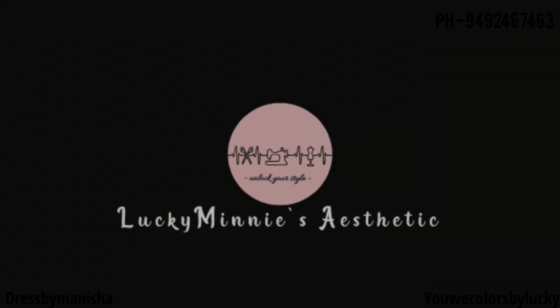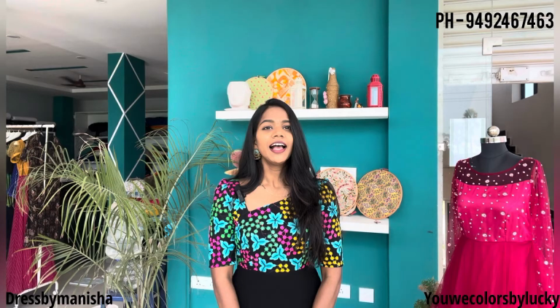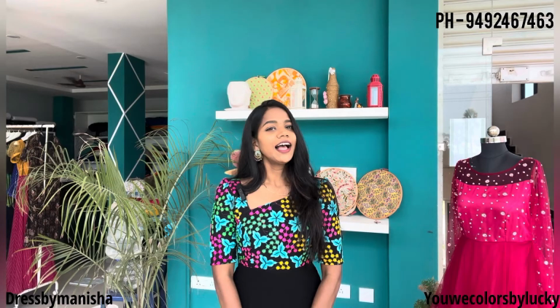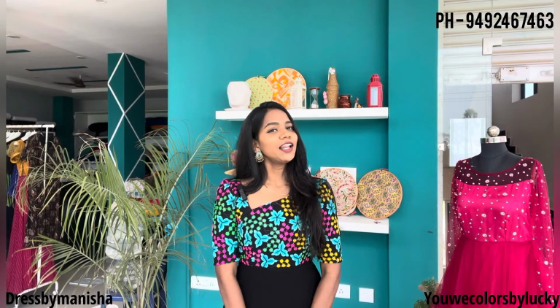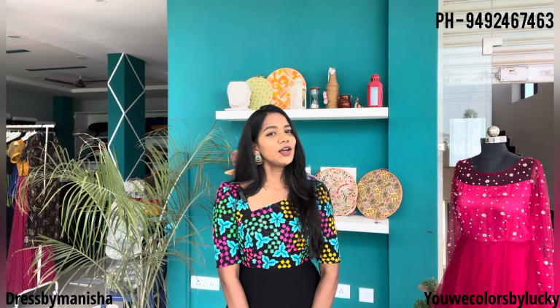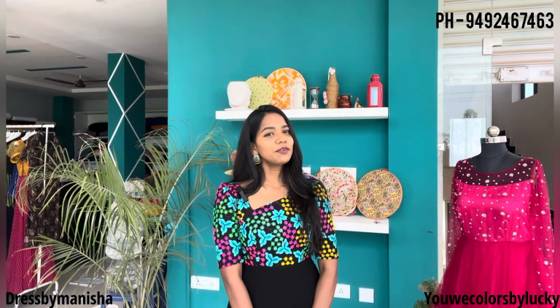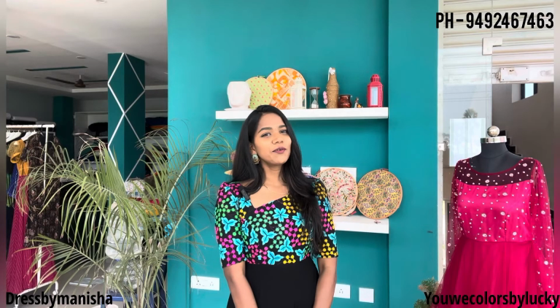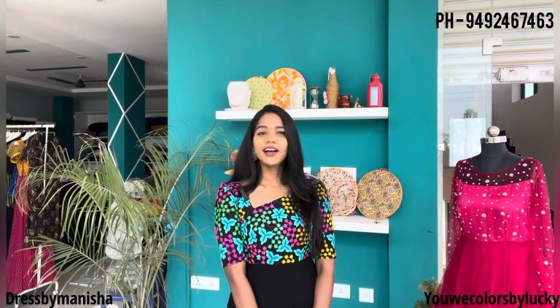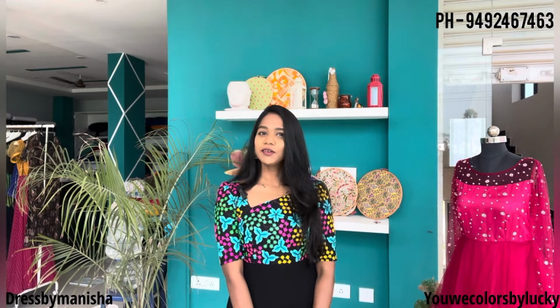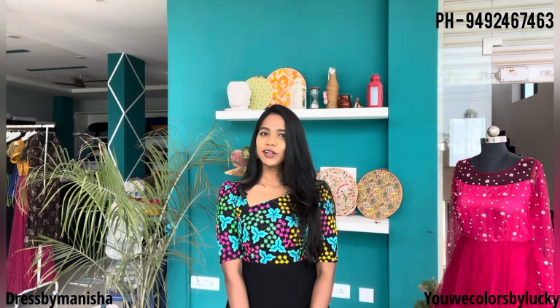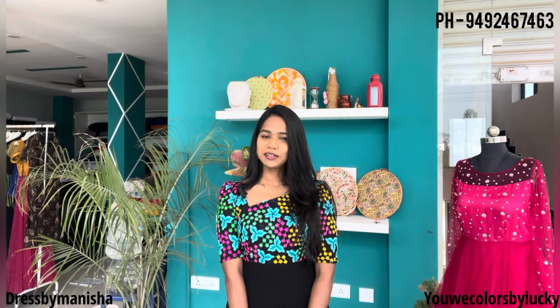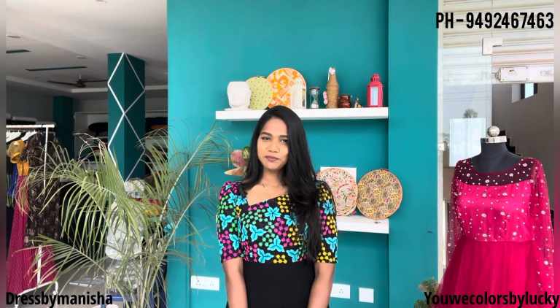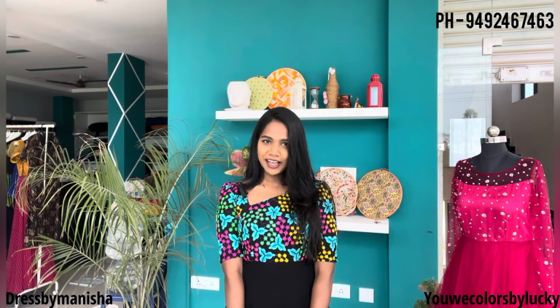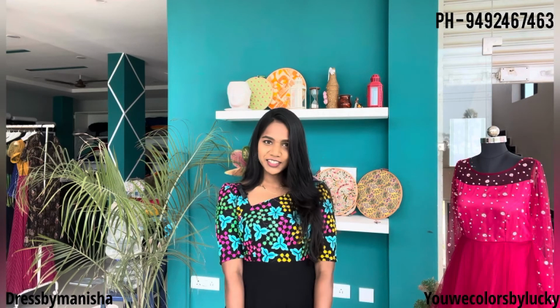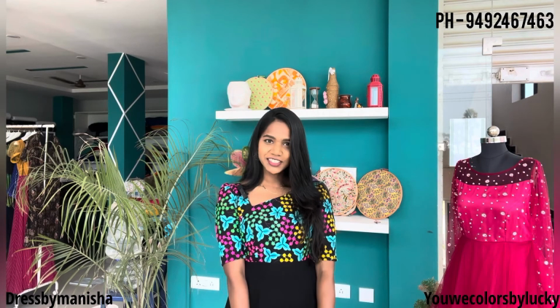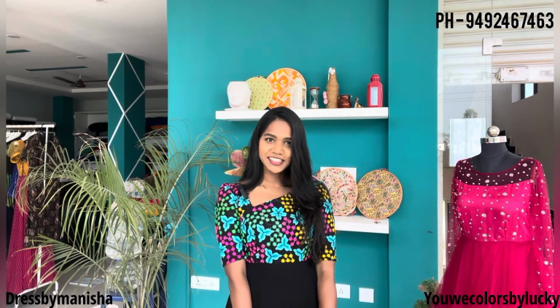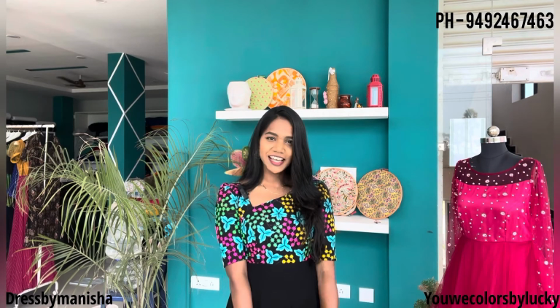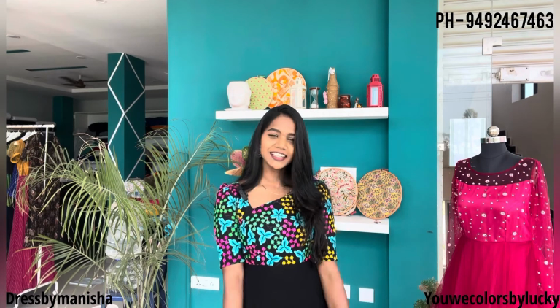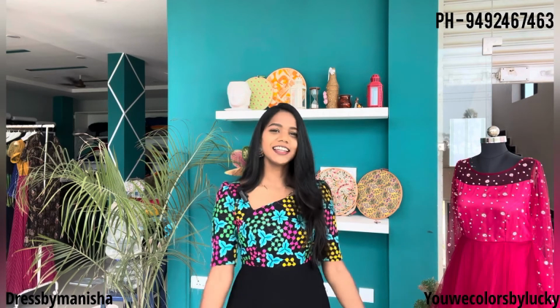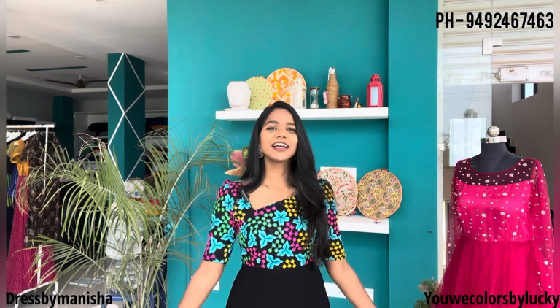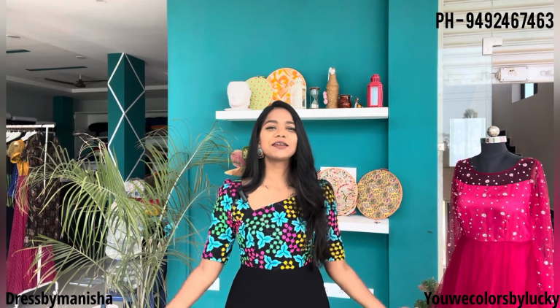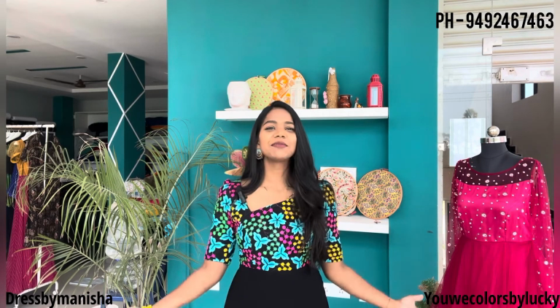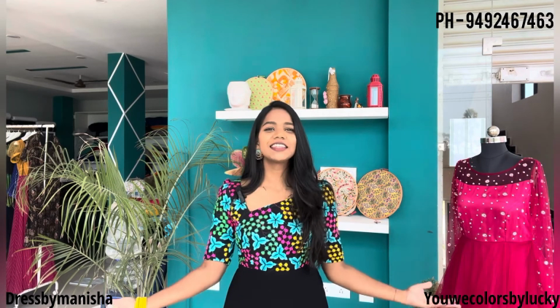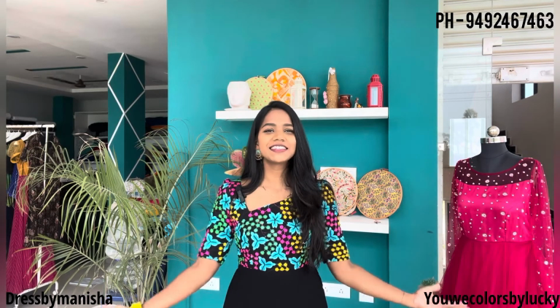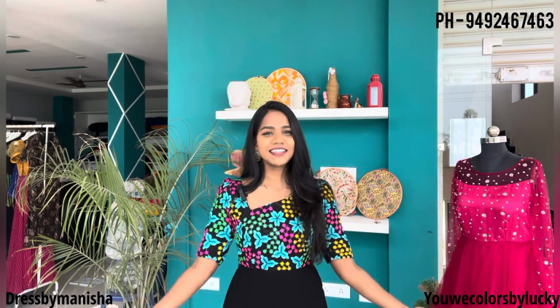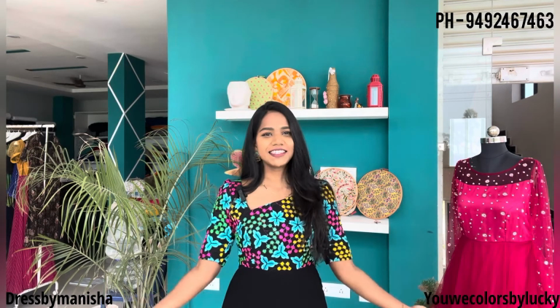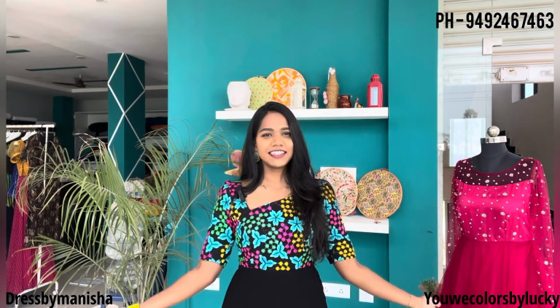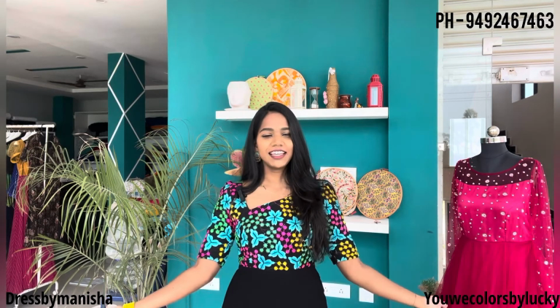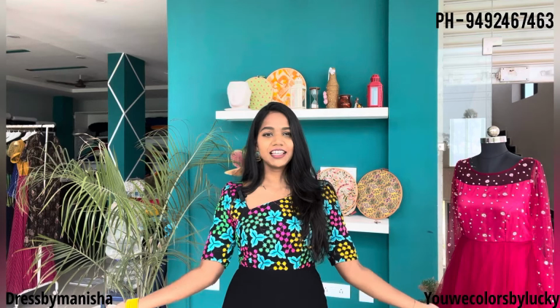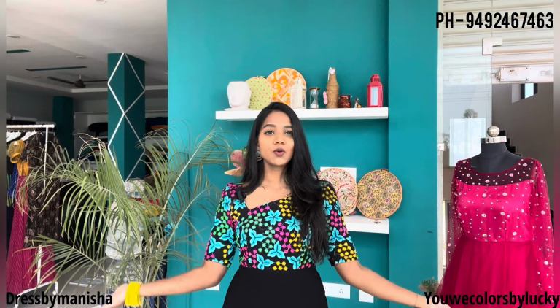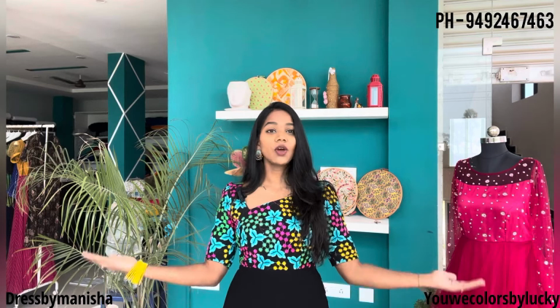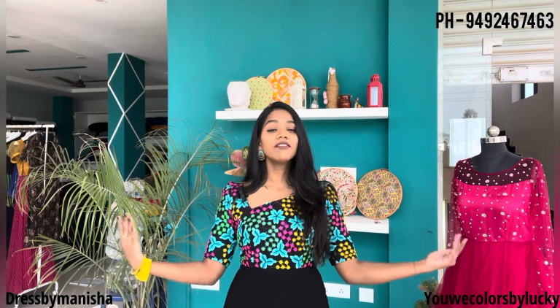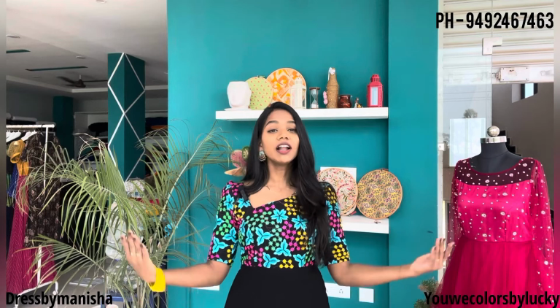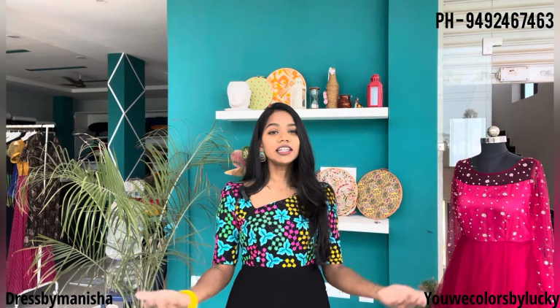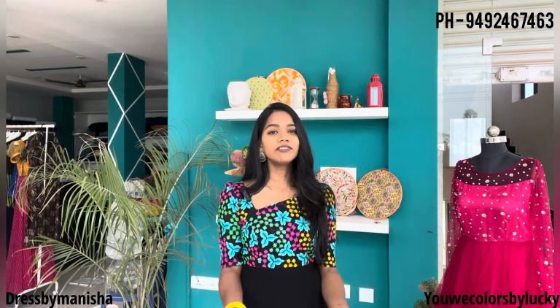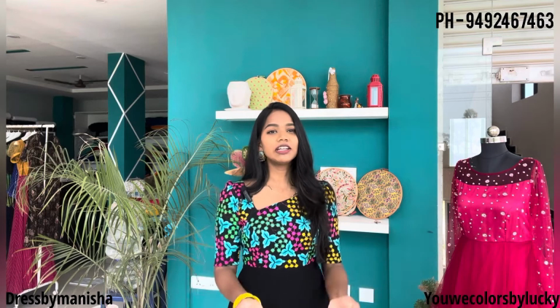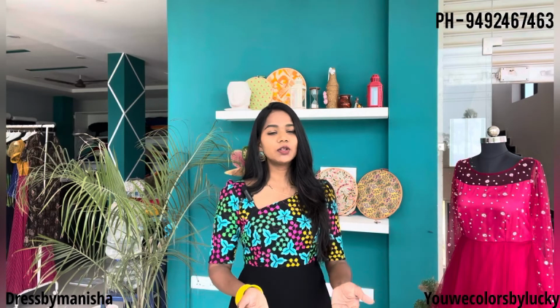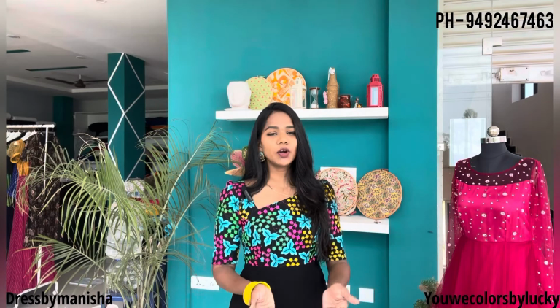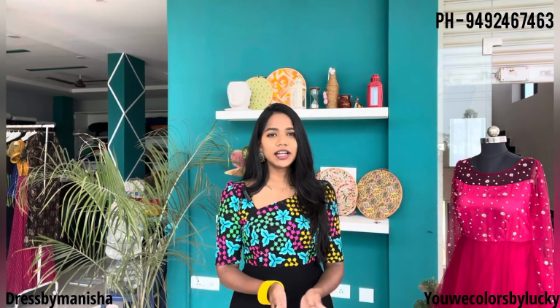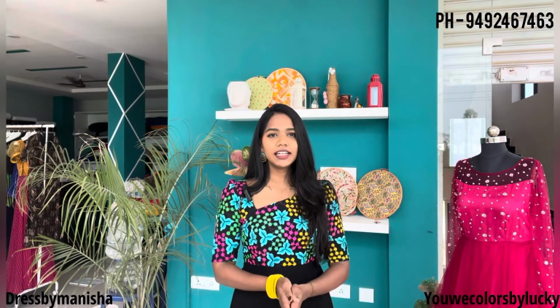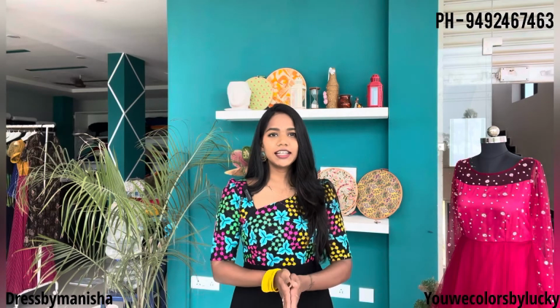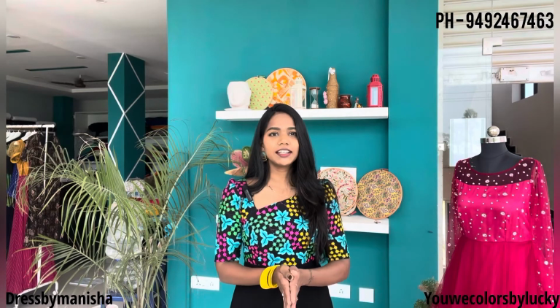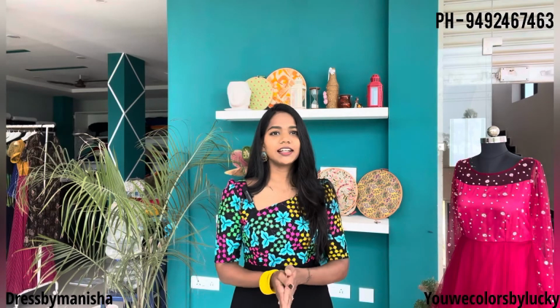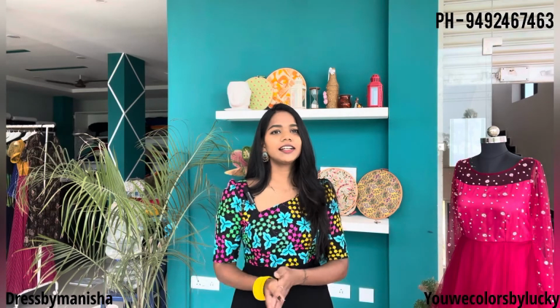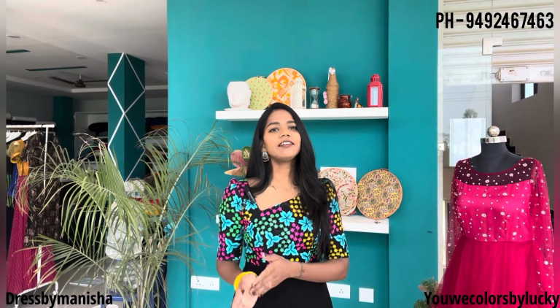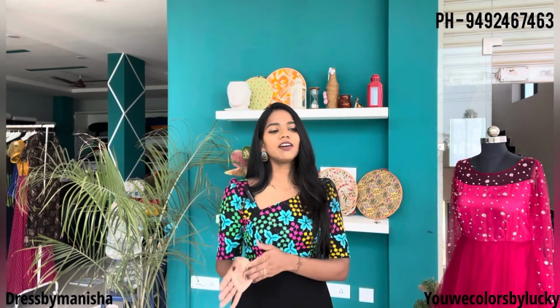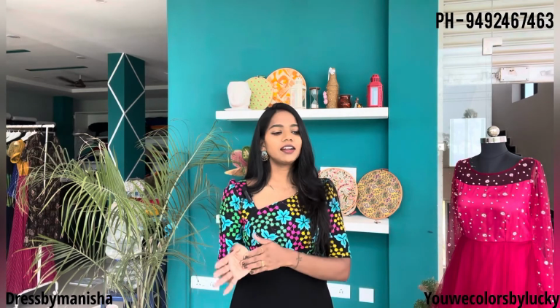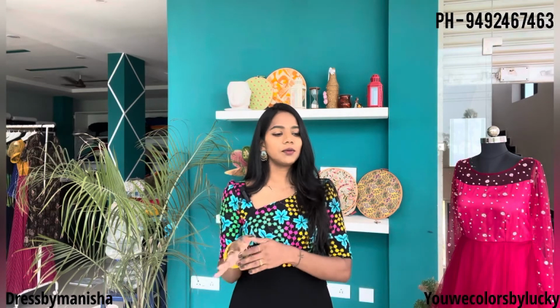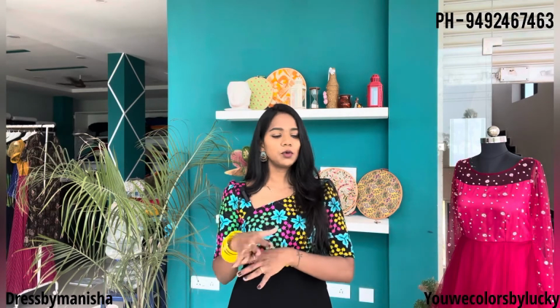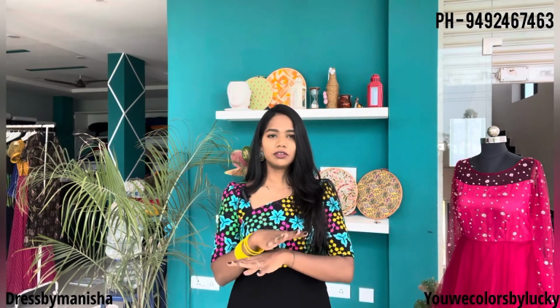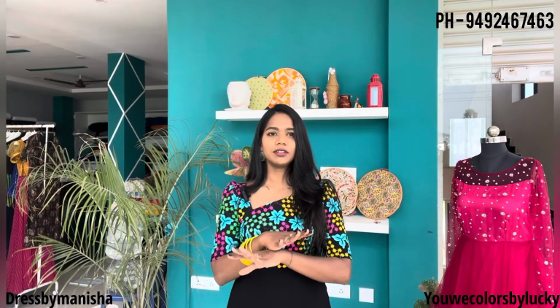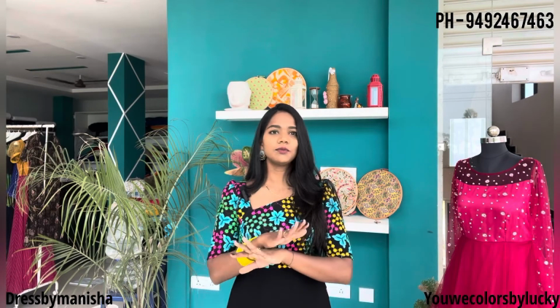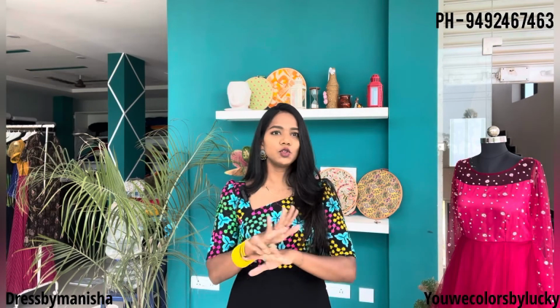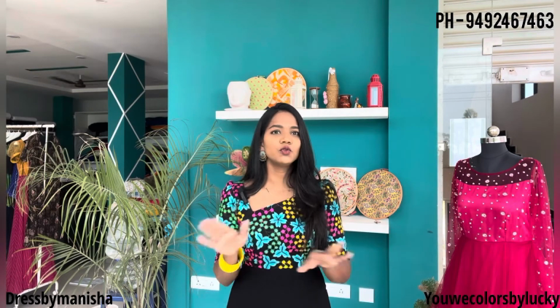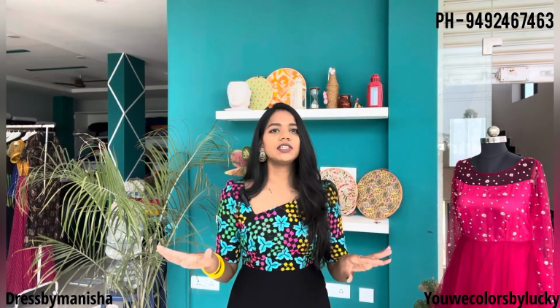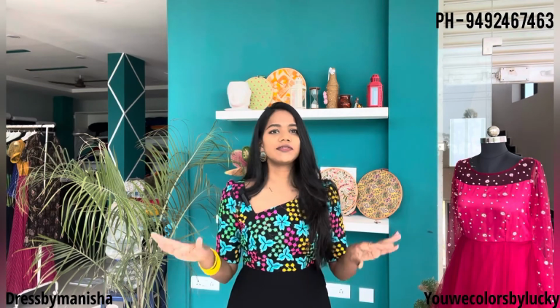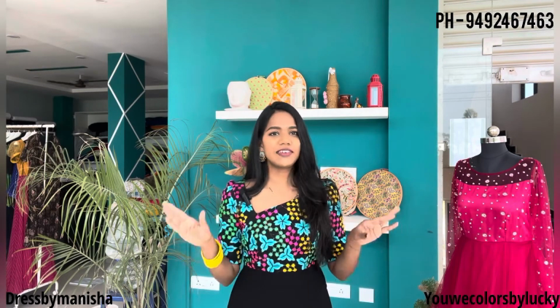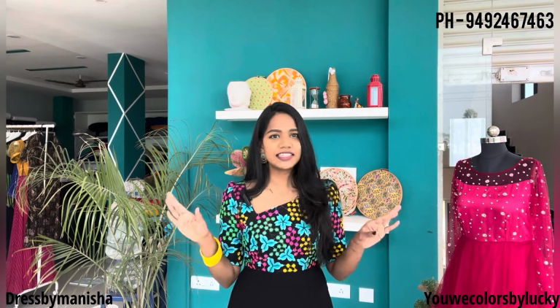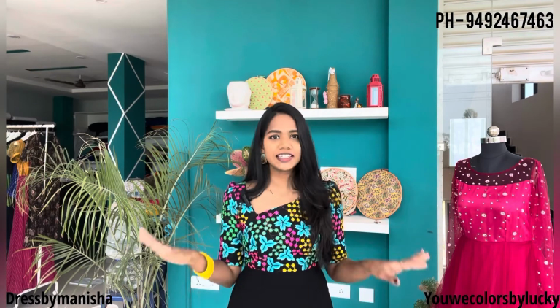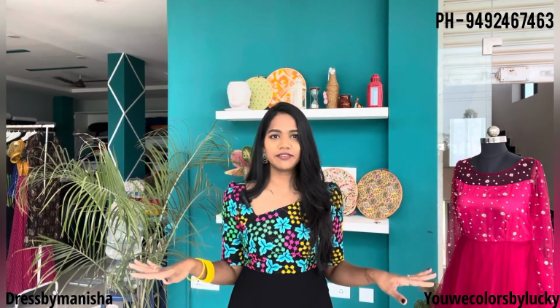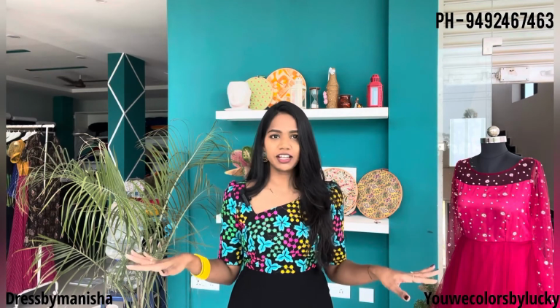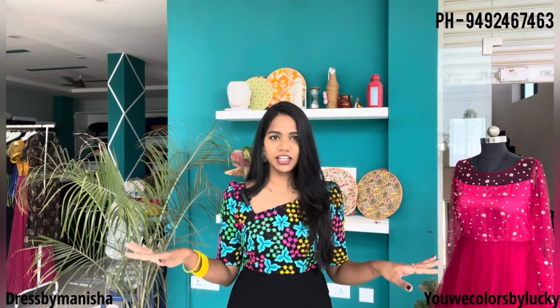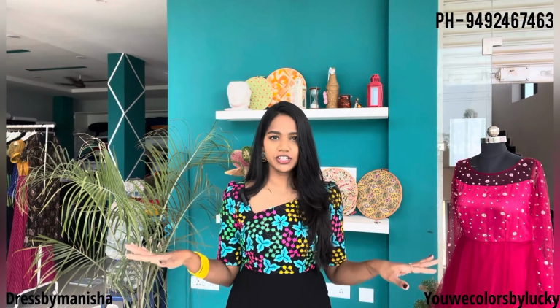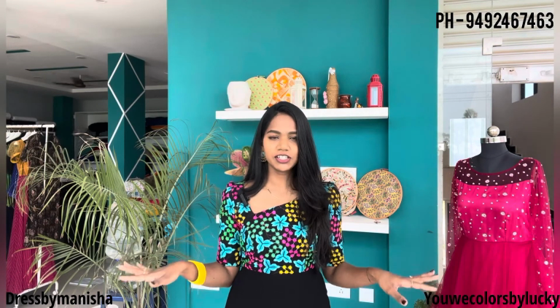Hello everyone, welcome back to our channel. Lucky Me says today. Today's video is the first newbies festive collection.